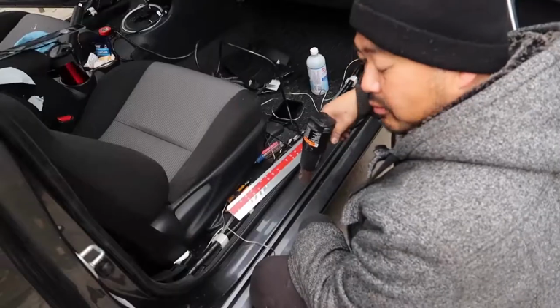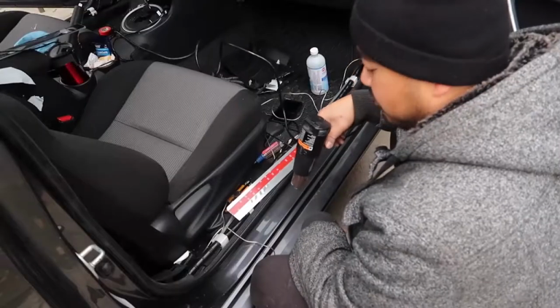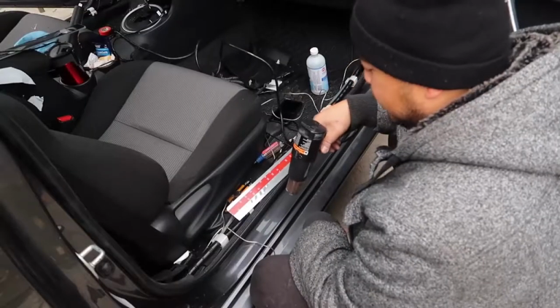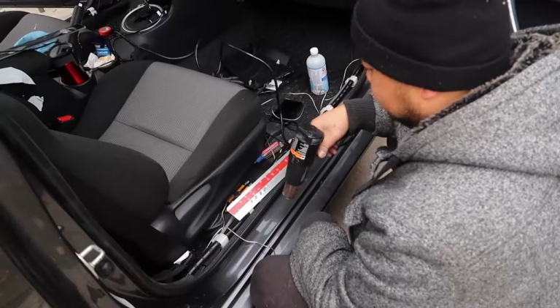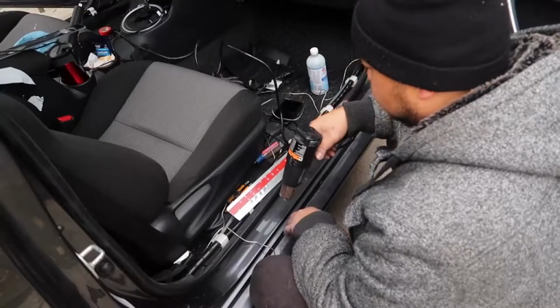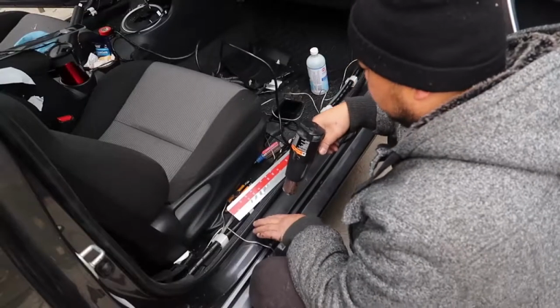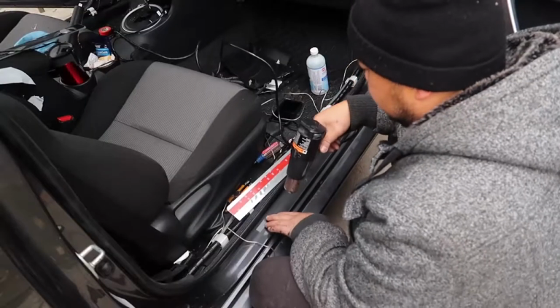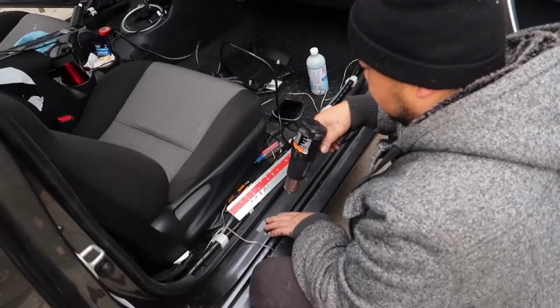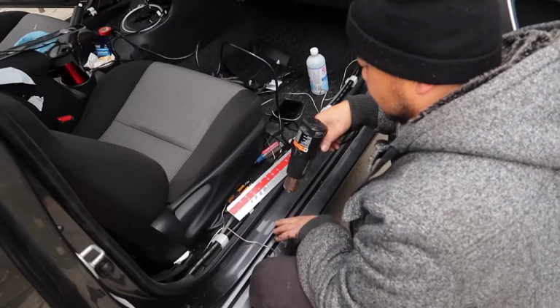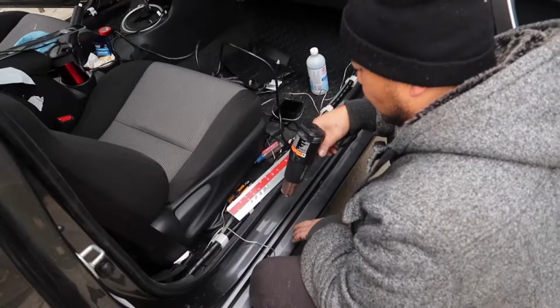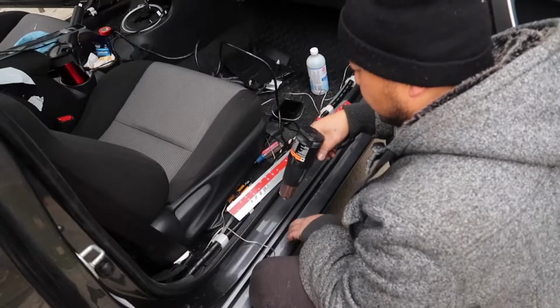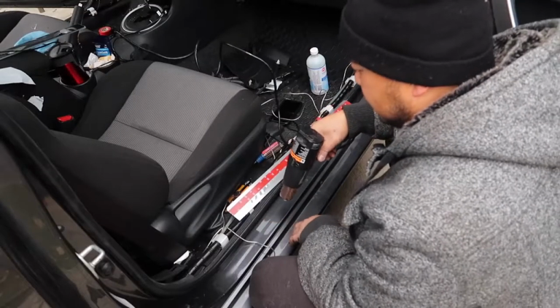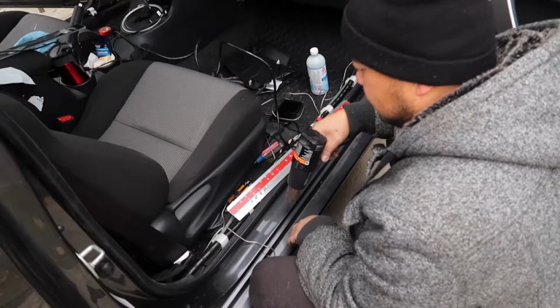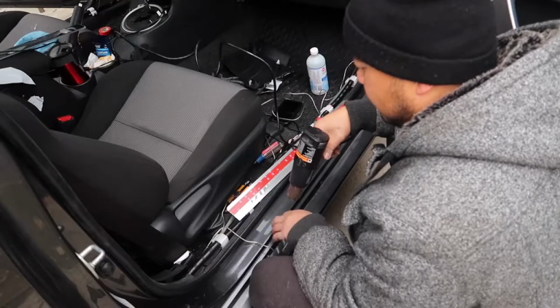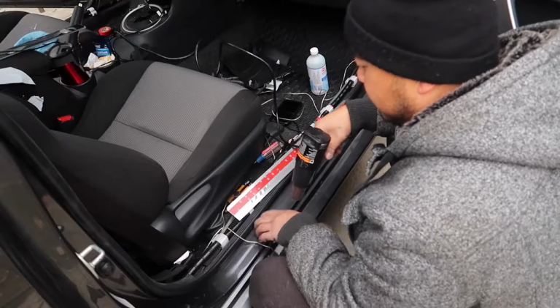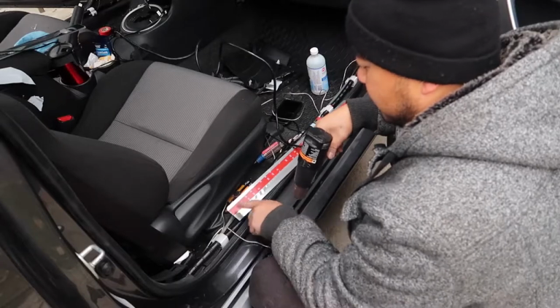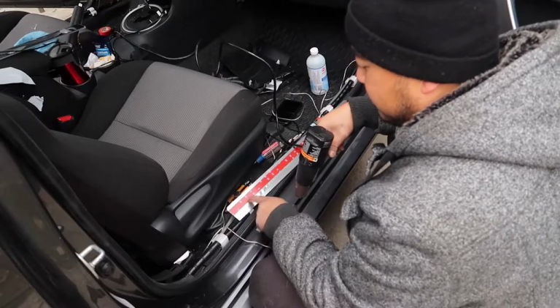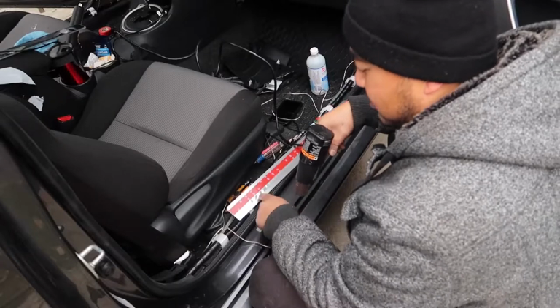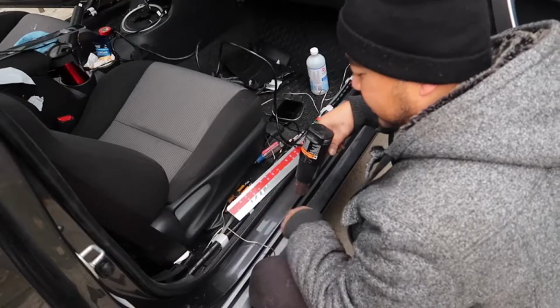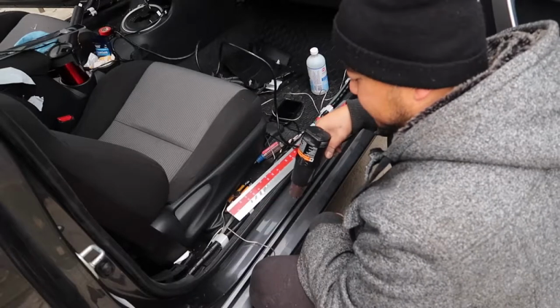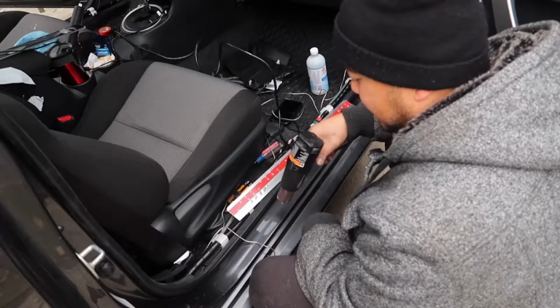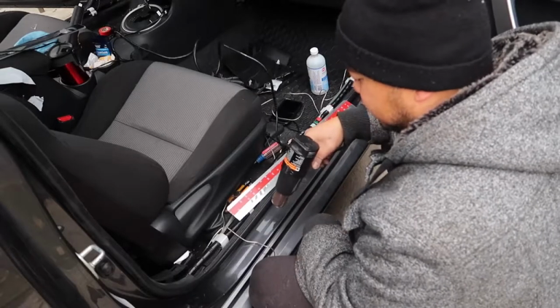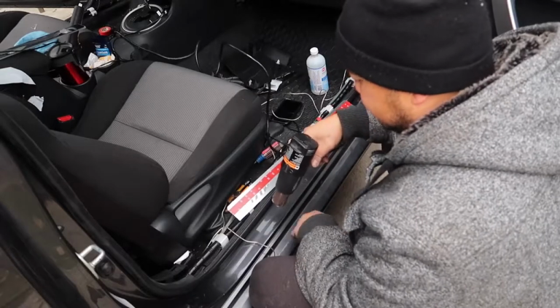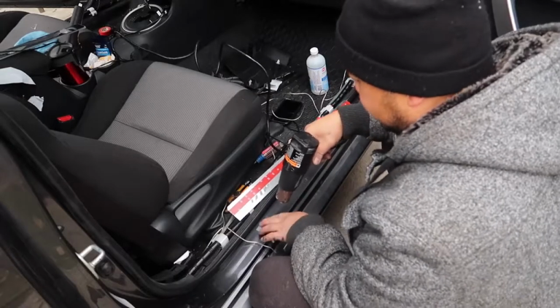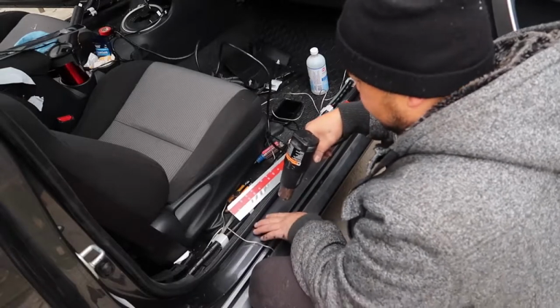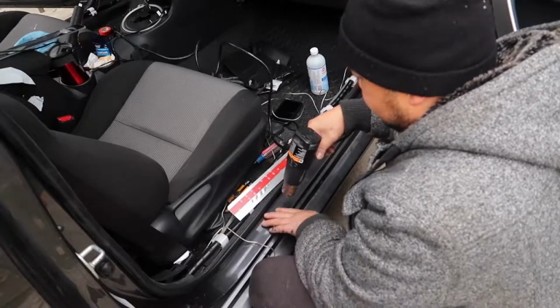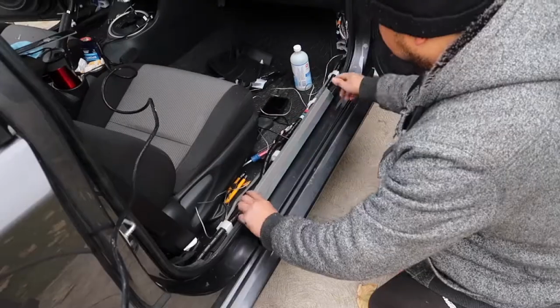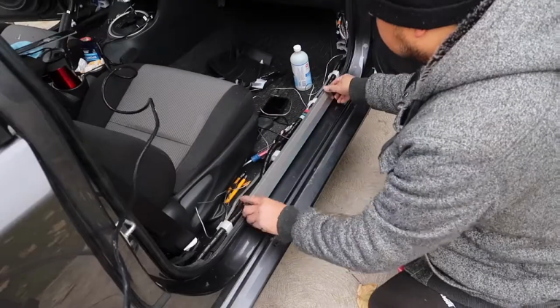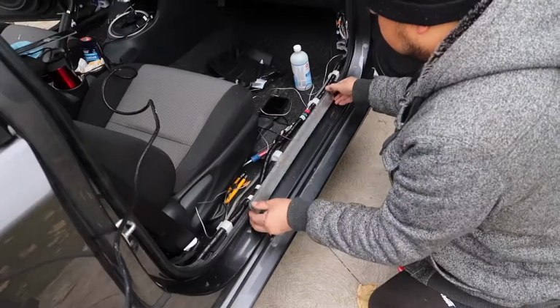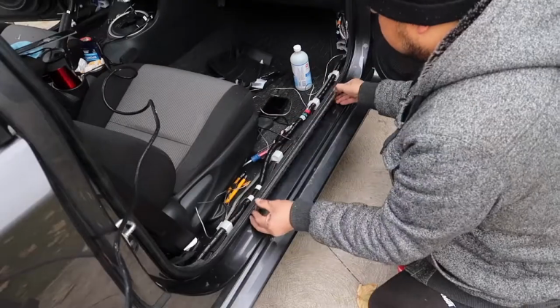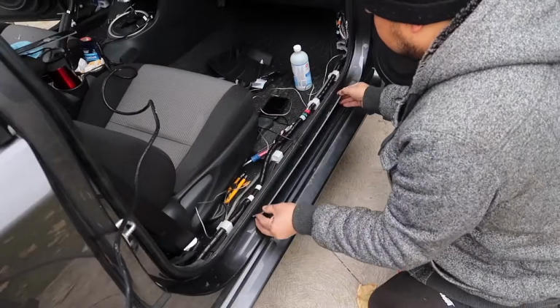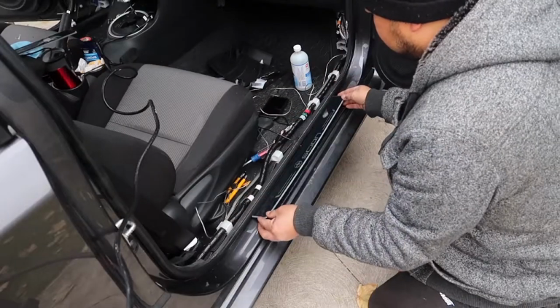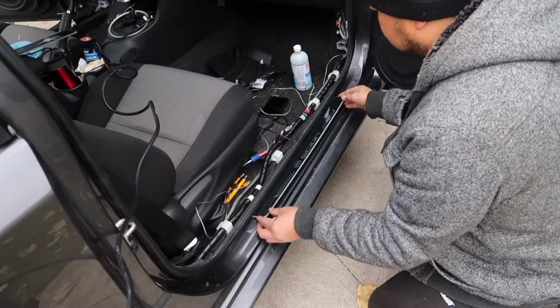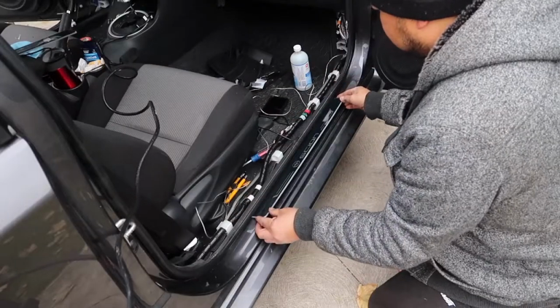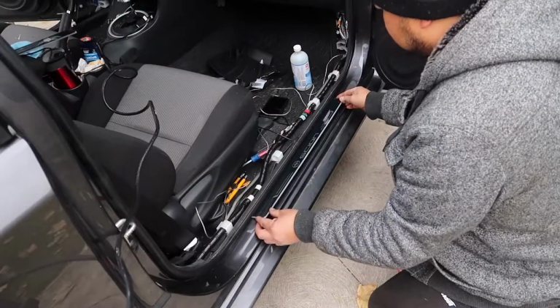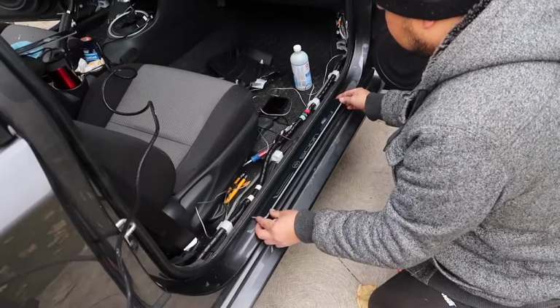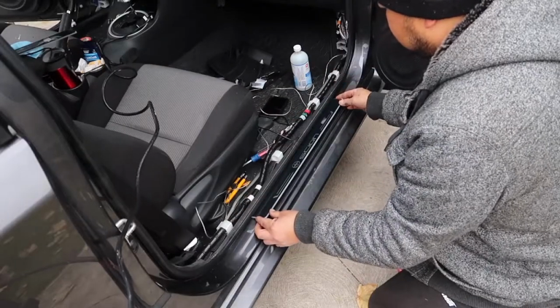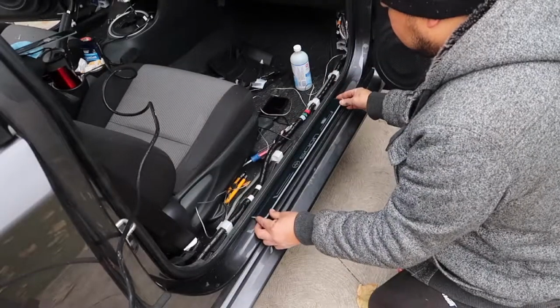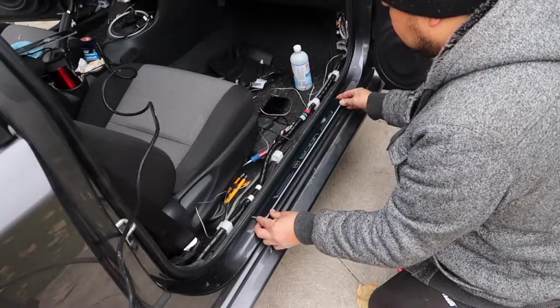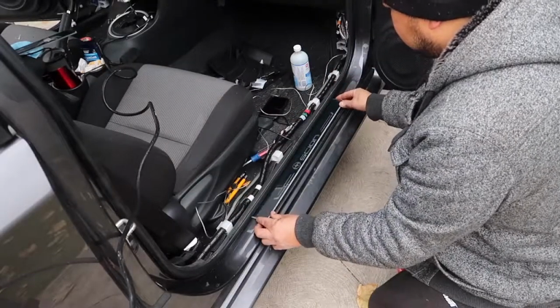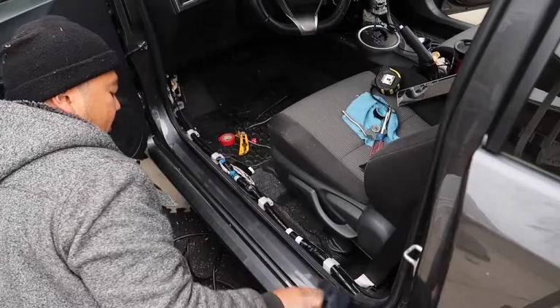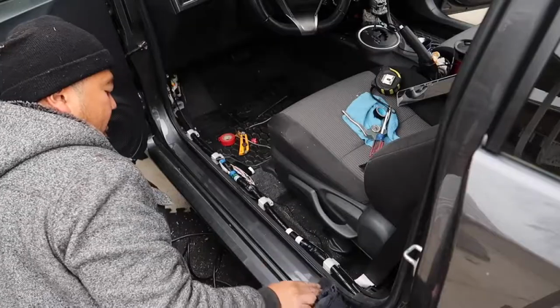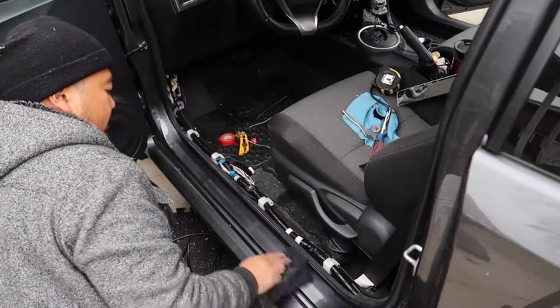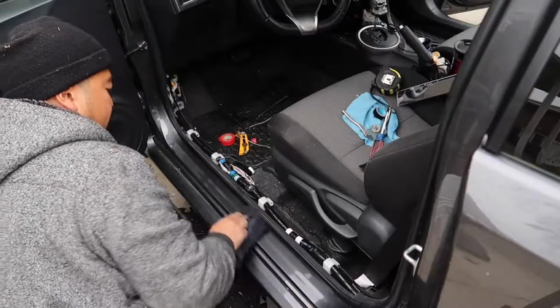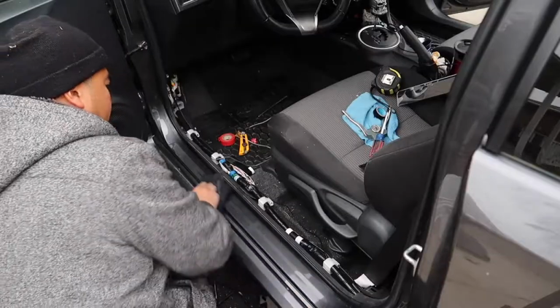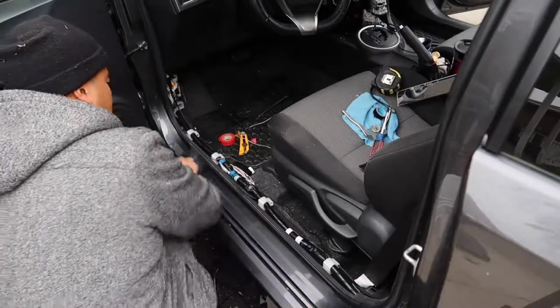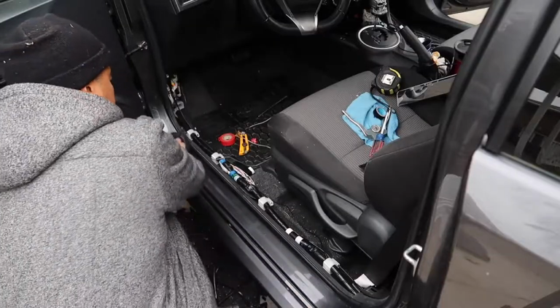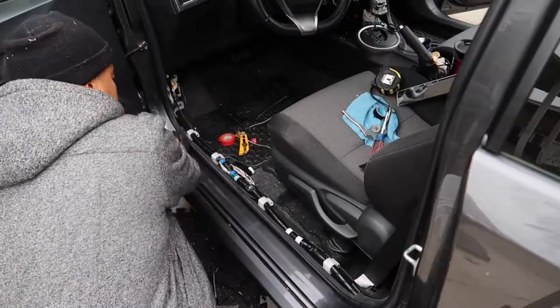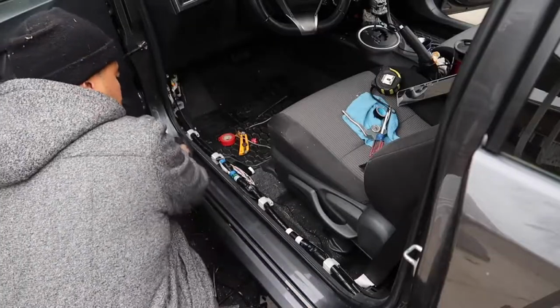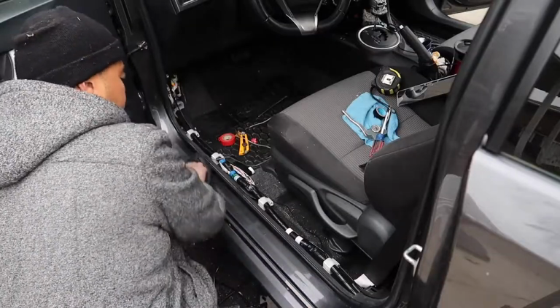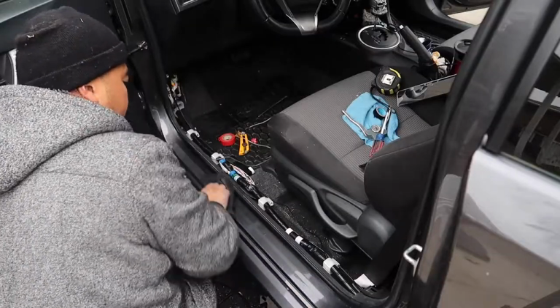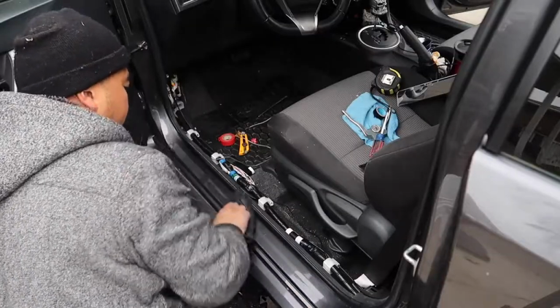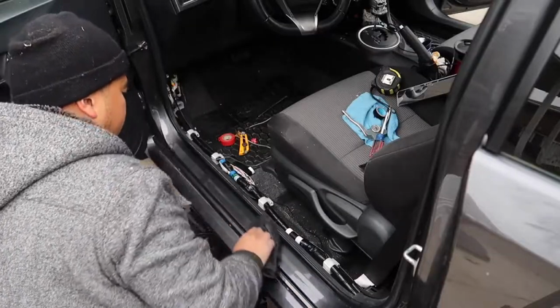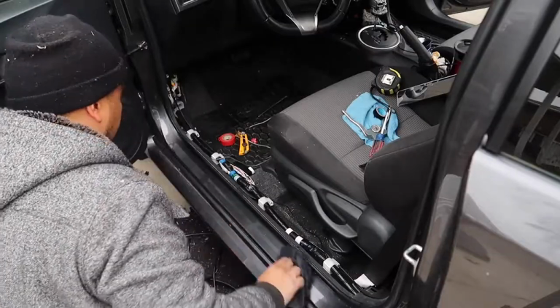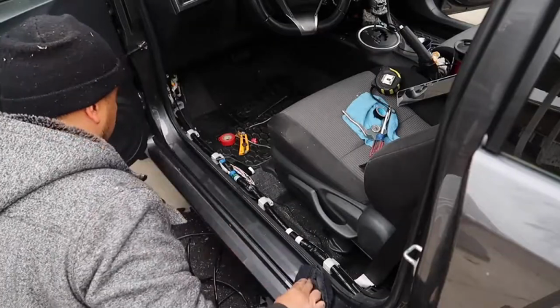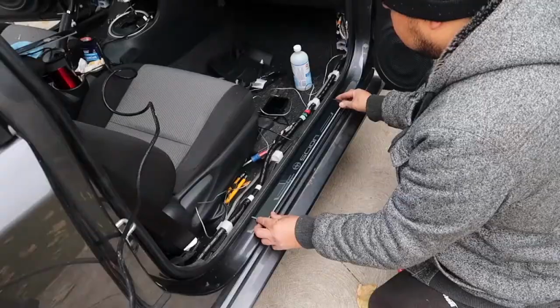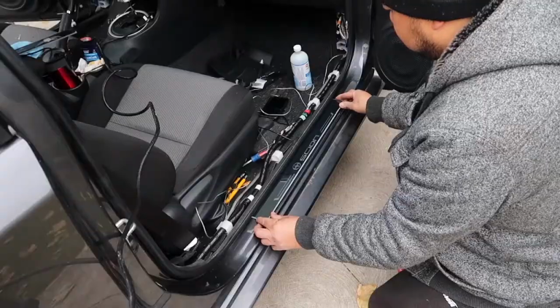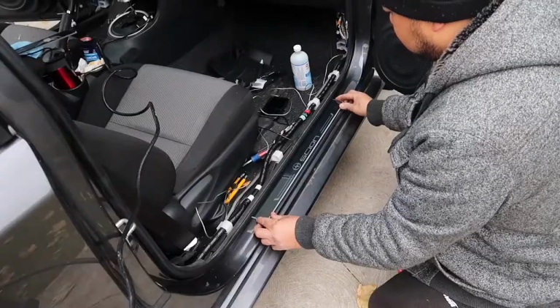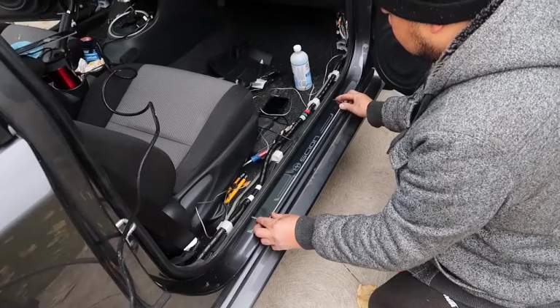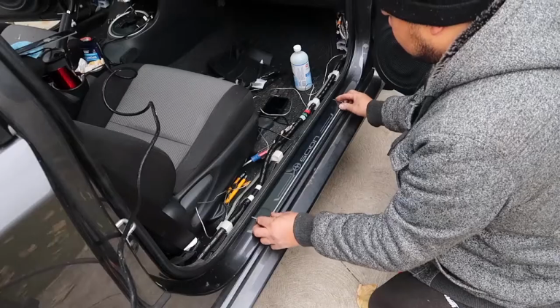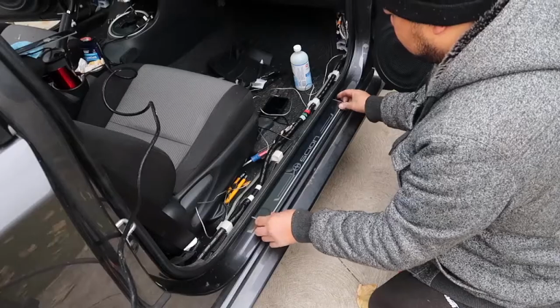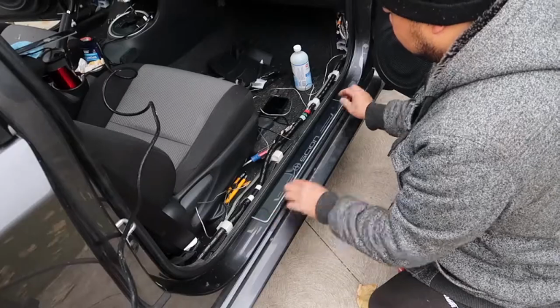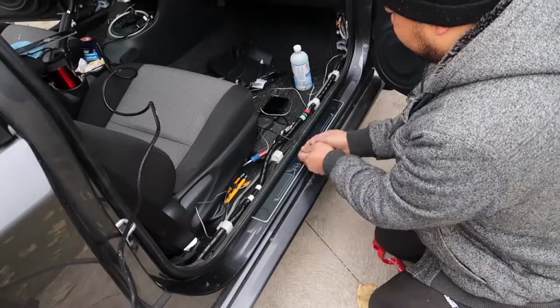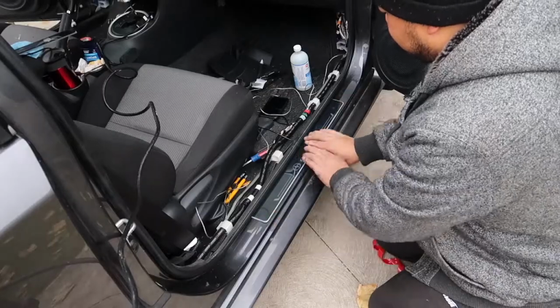Step 5: Warm up the door sill if needed. We are in Canada, so it's cold here. Also be sure to clean the door sill for maximum adhesion.